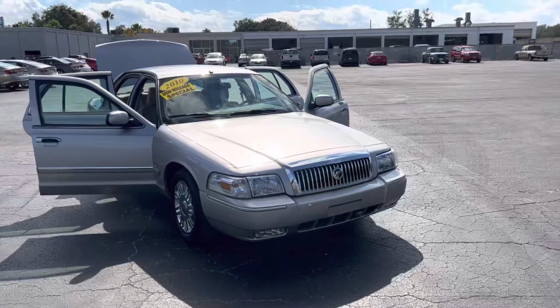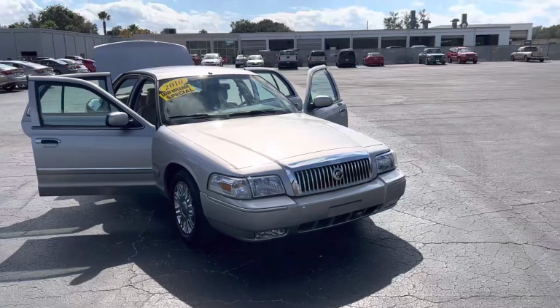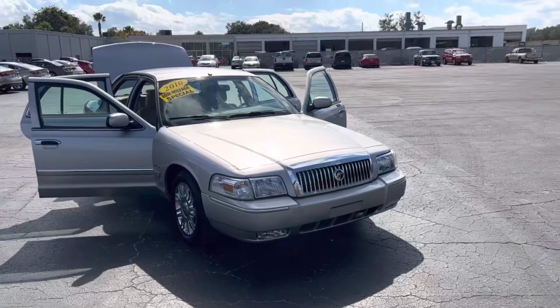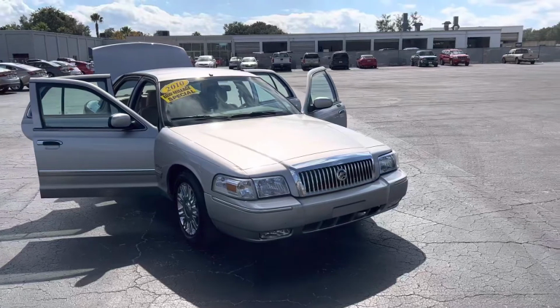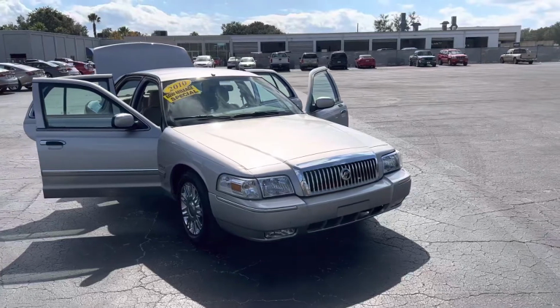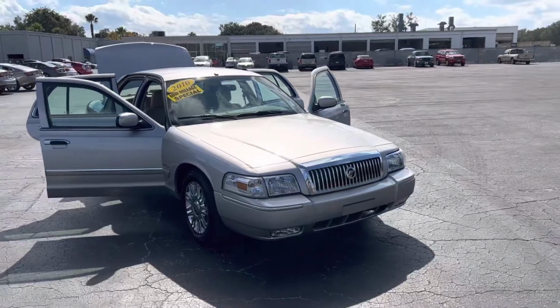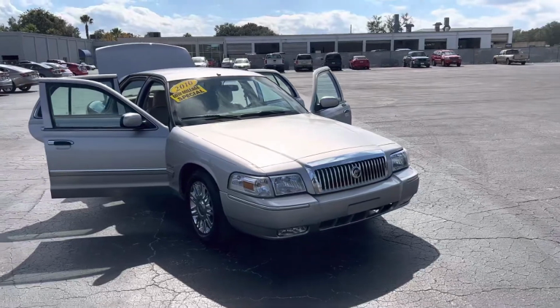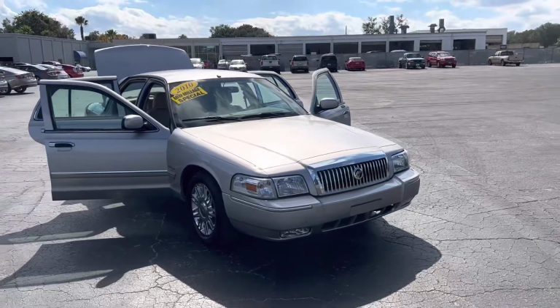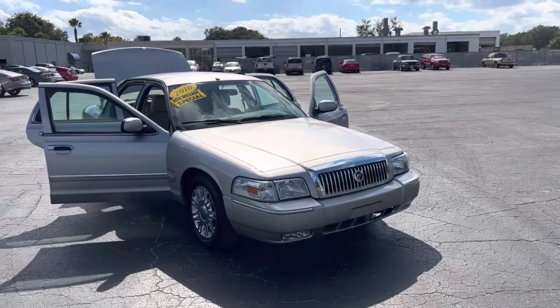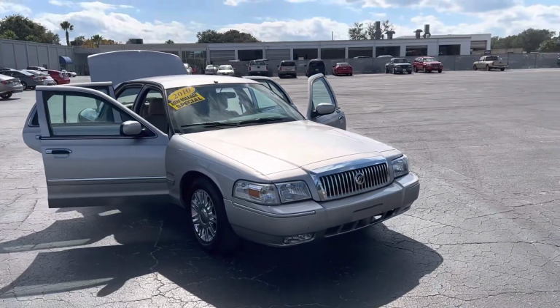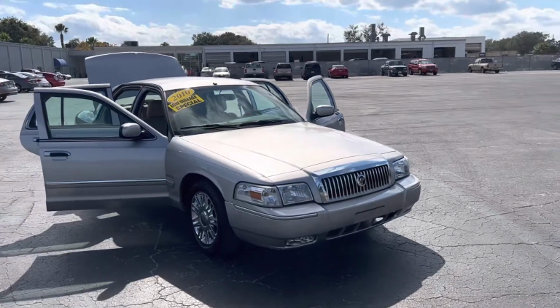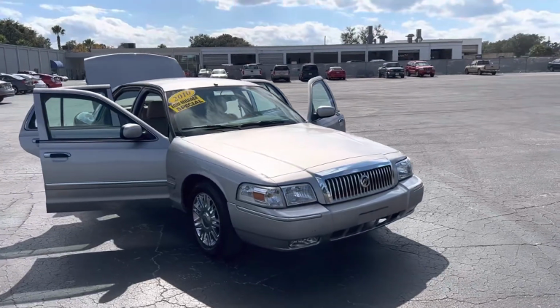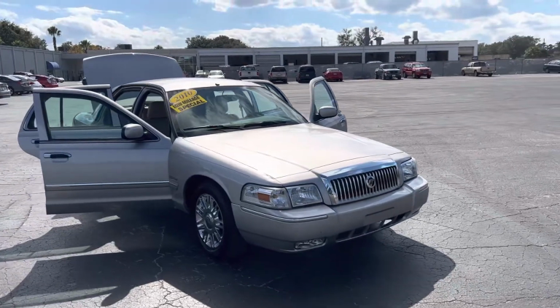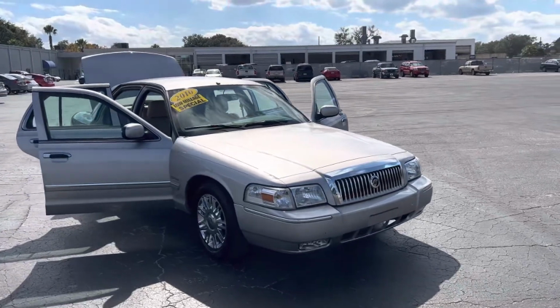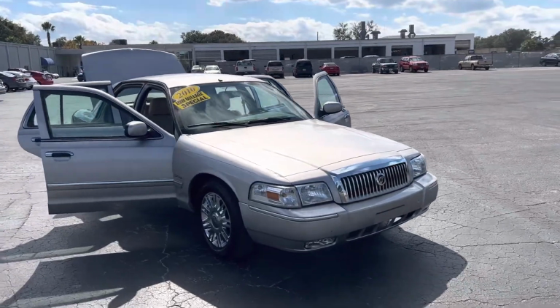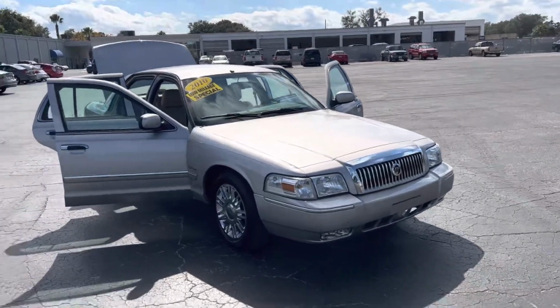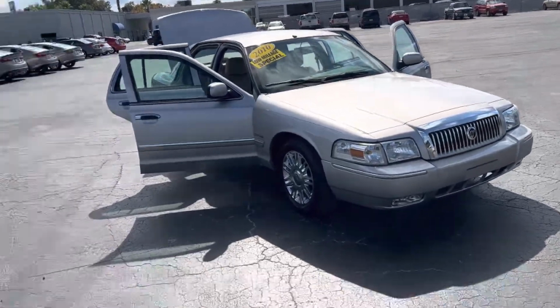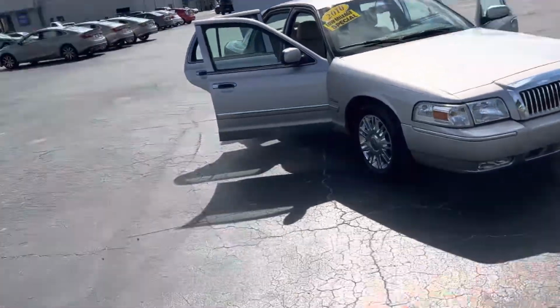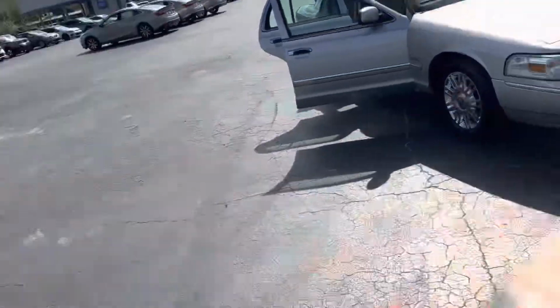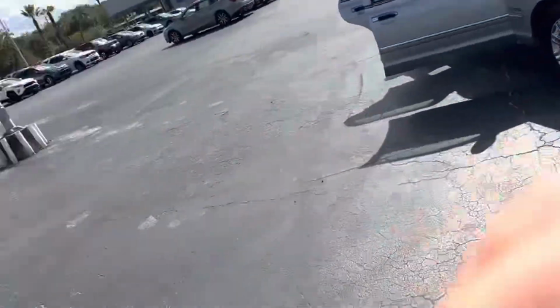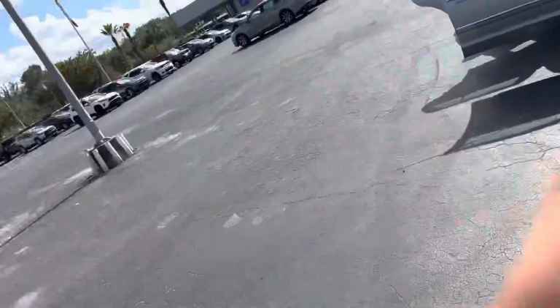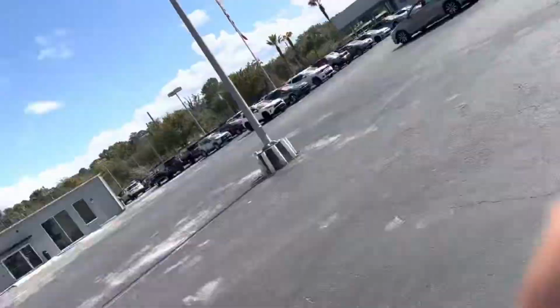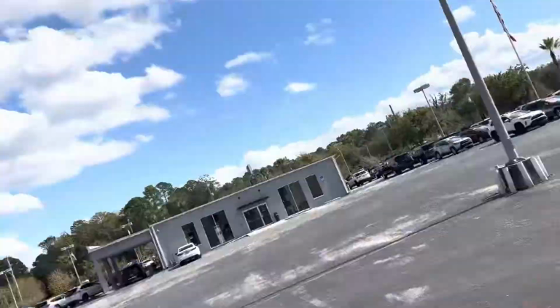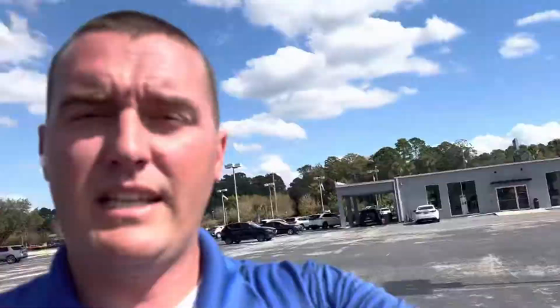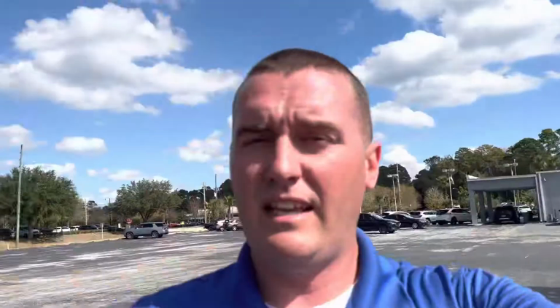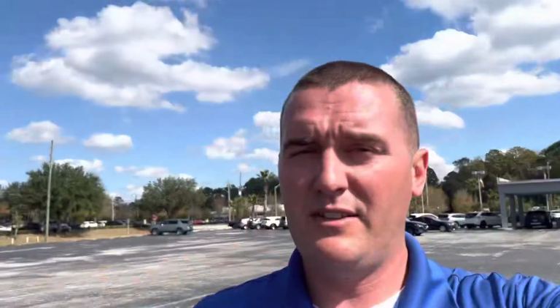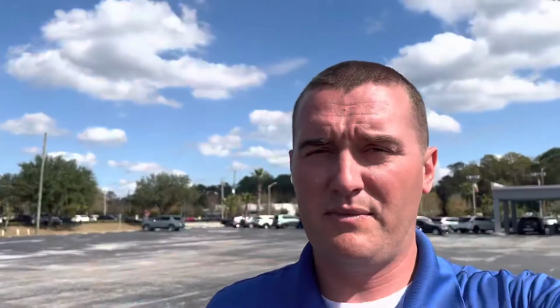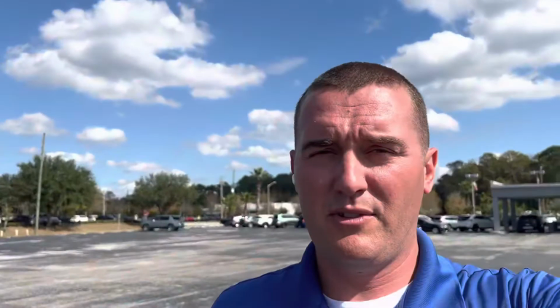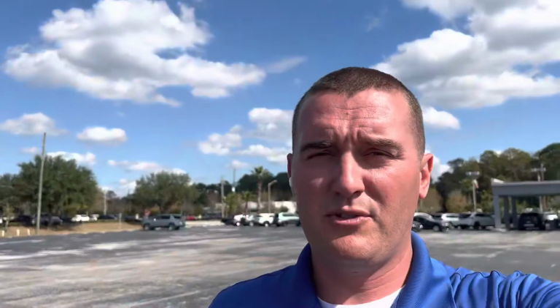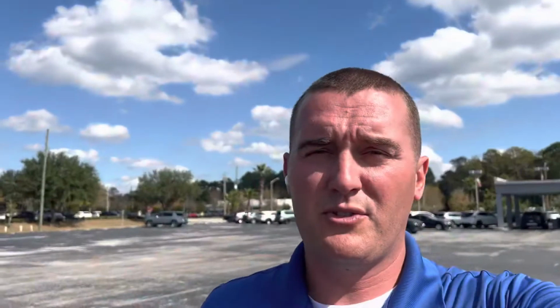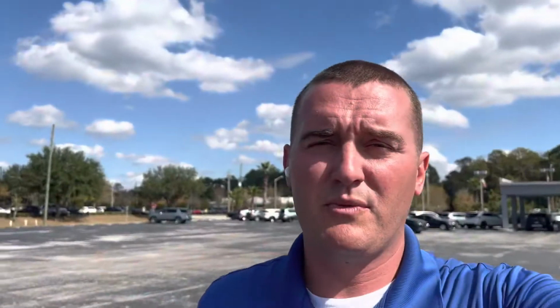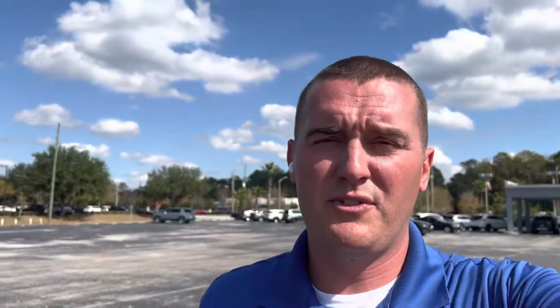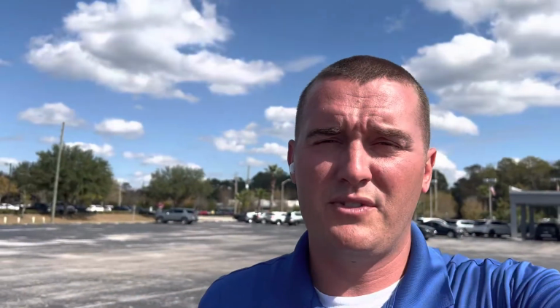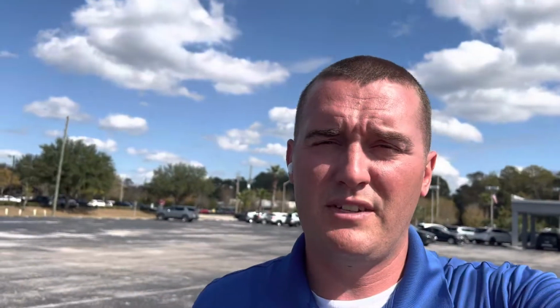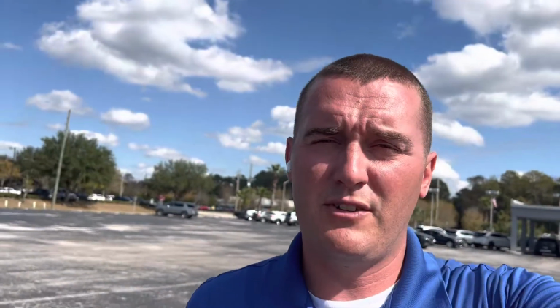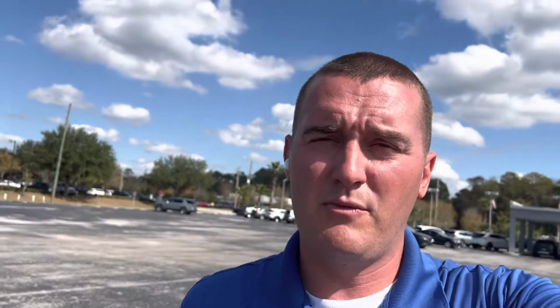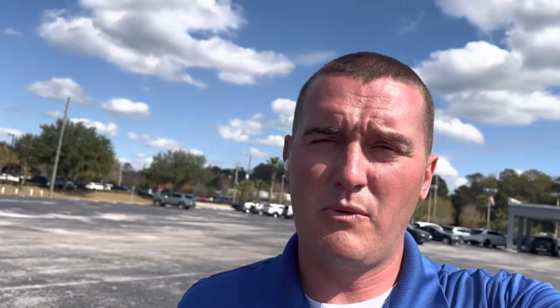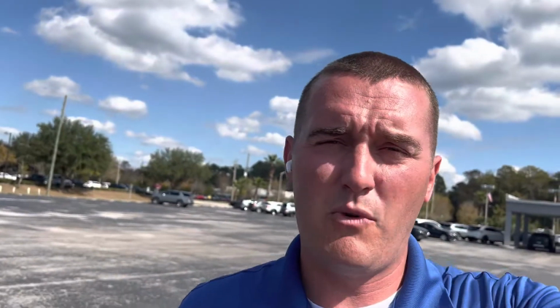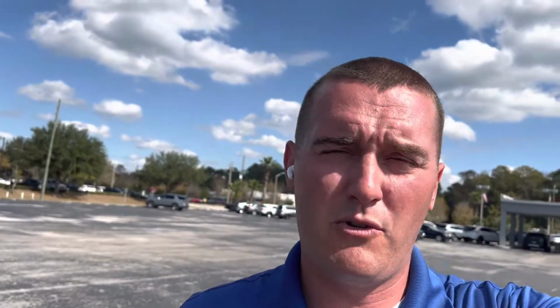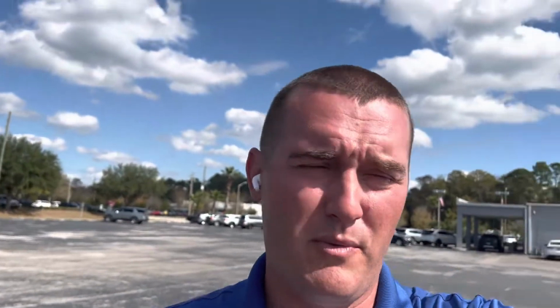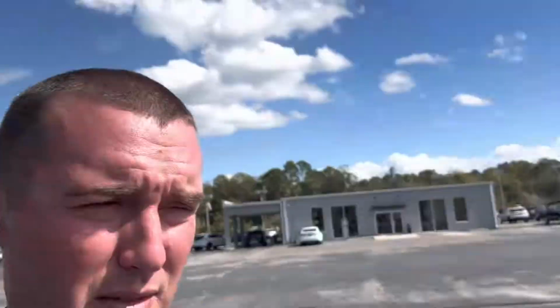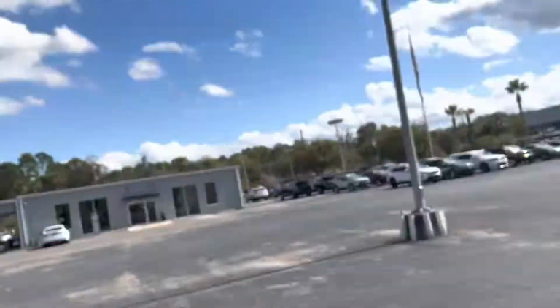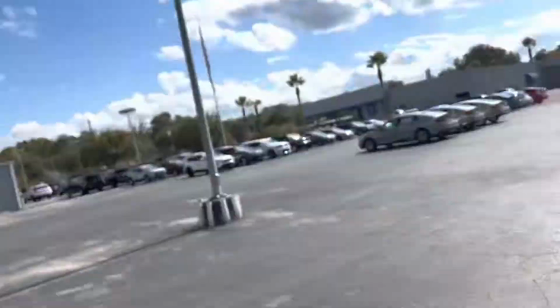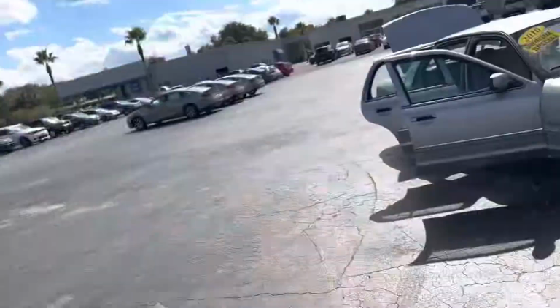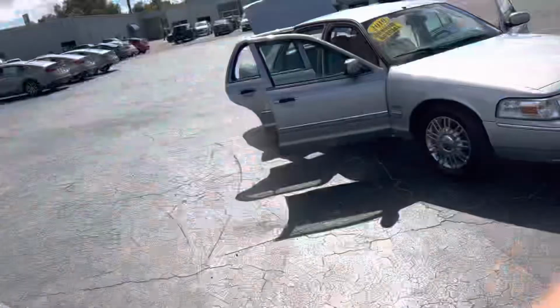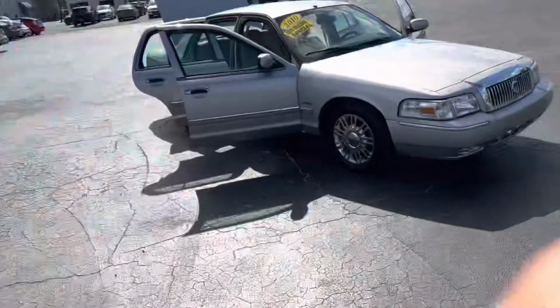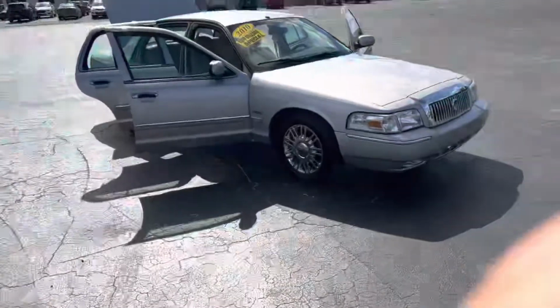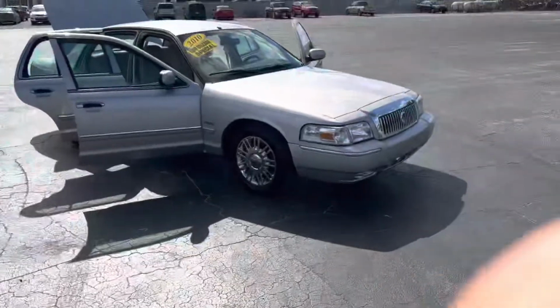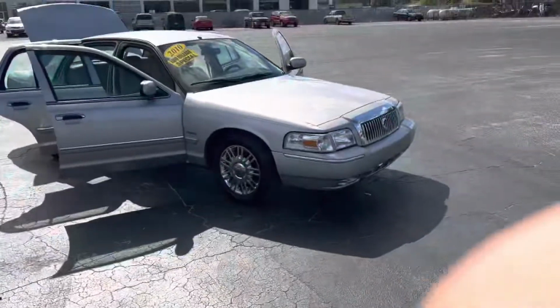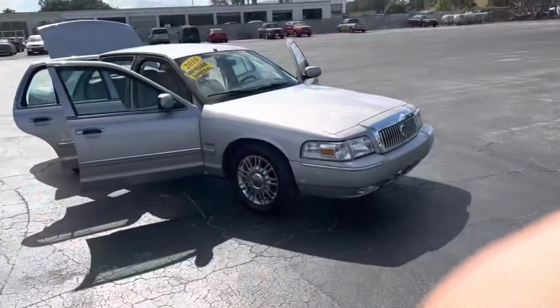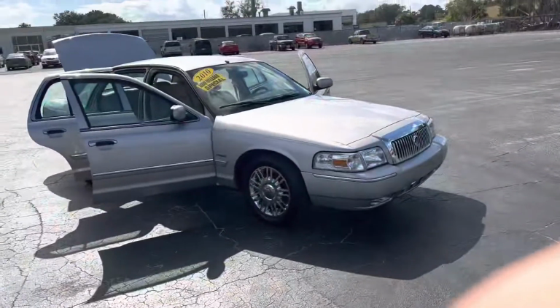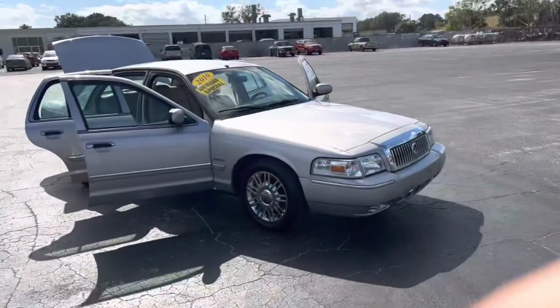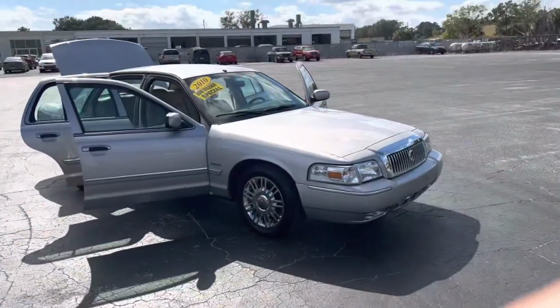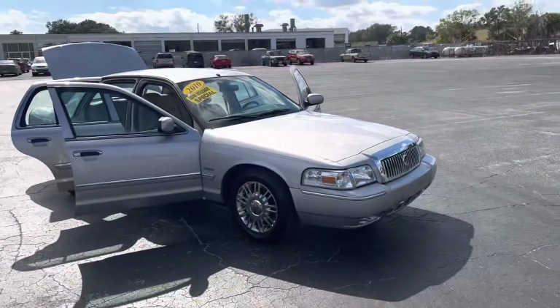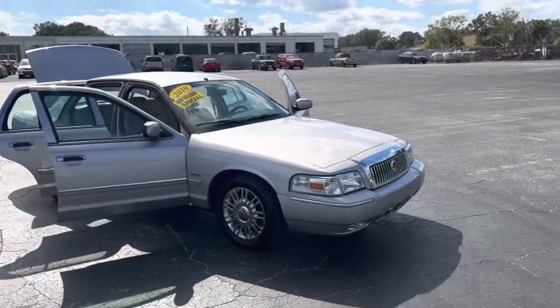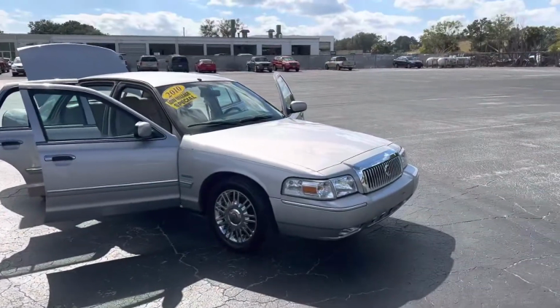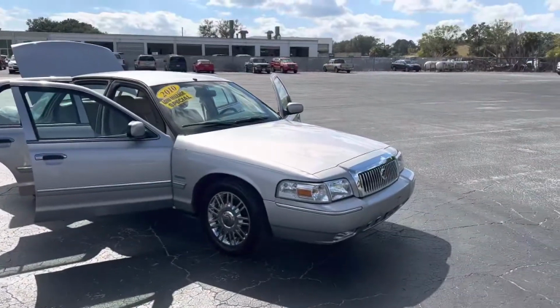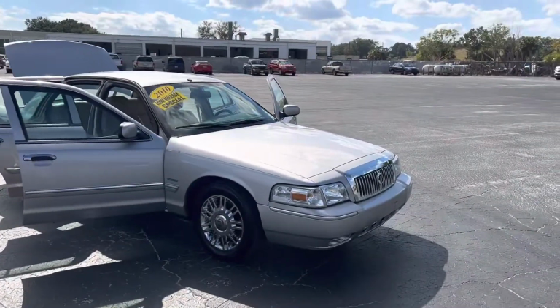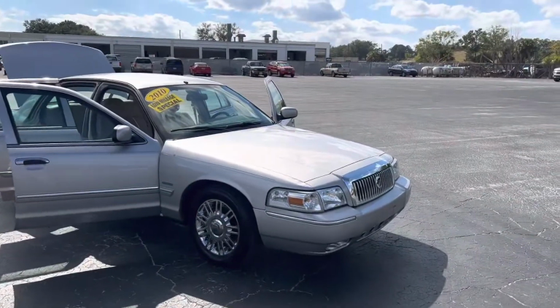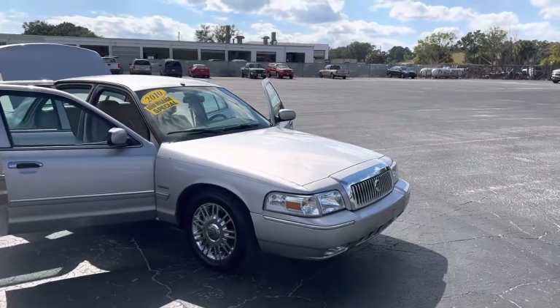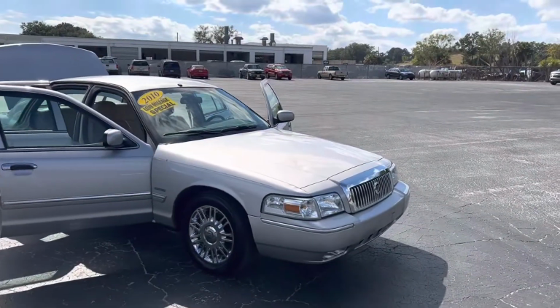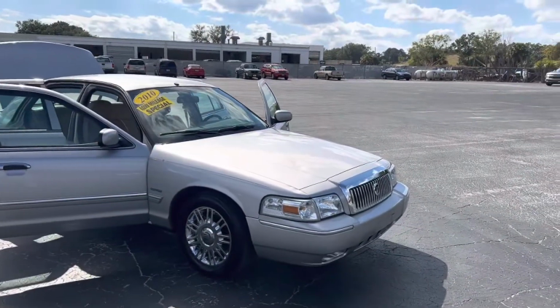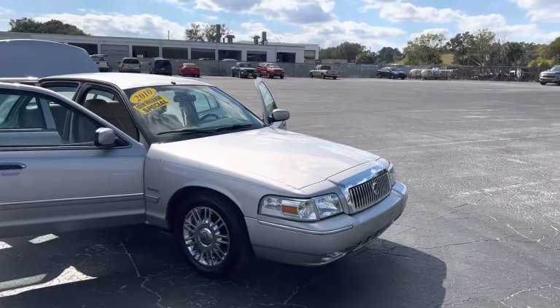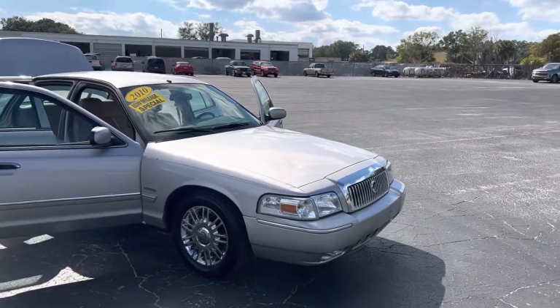Hey, good afternoon, Vaughn. This is Joe with Davis Automotive in Gainesville. Just wanted to send you a quick walk-around video of our 2010 Grand Marquis.